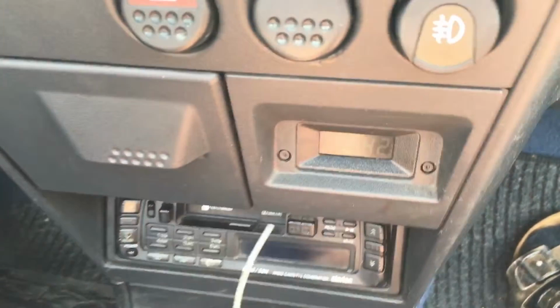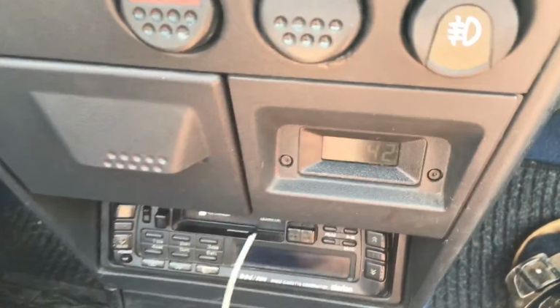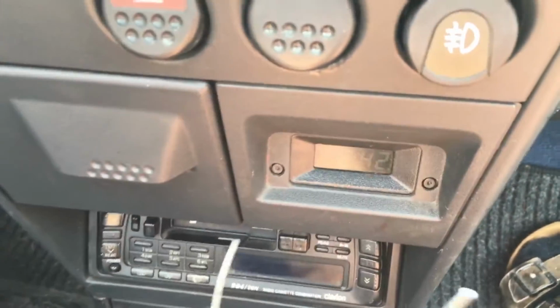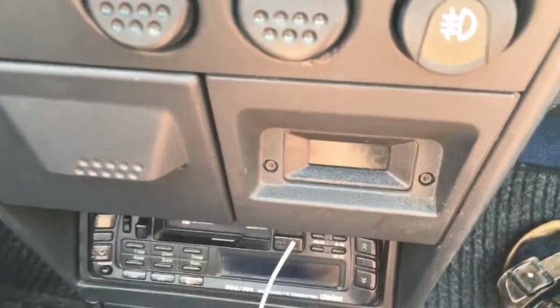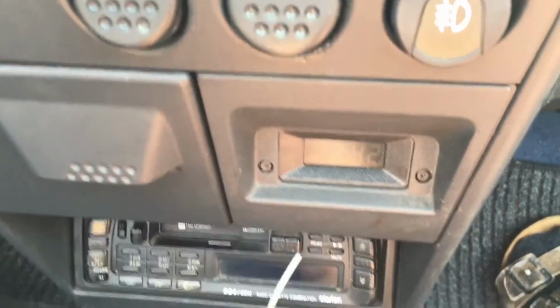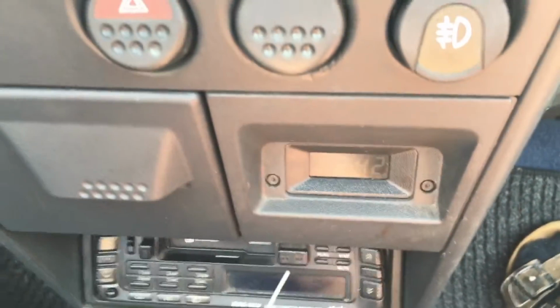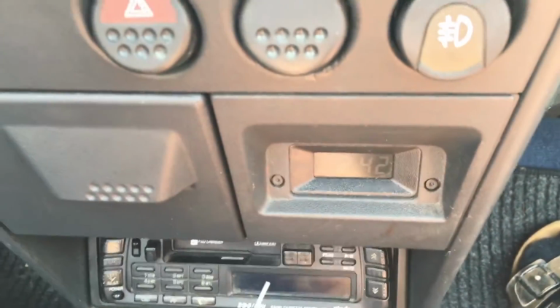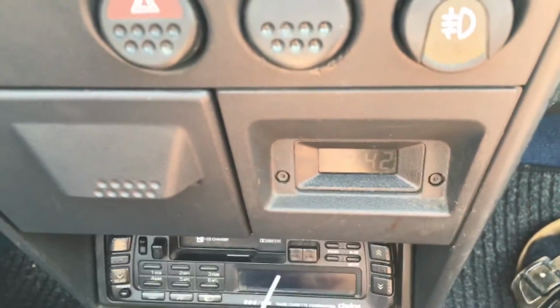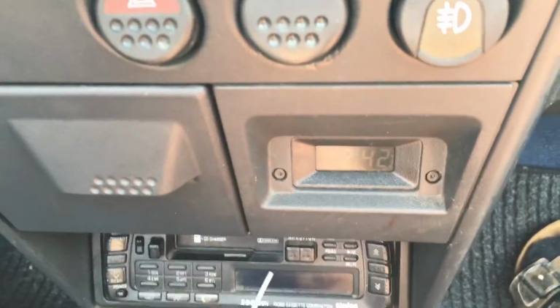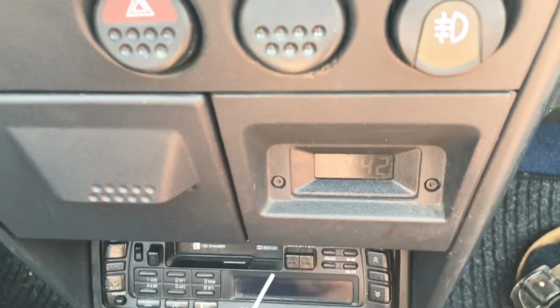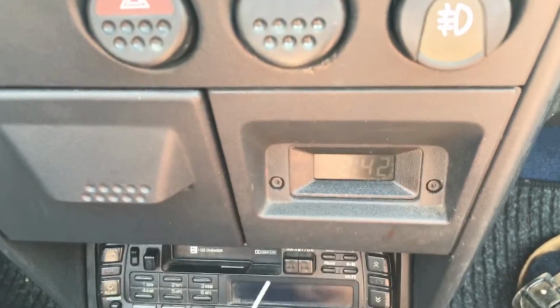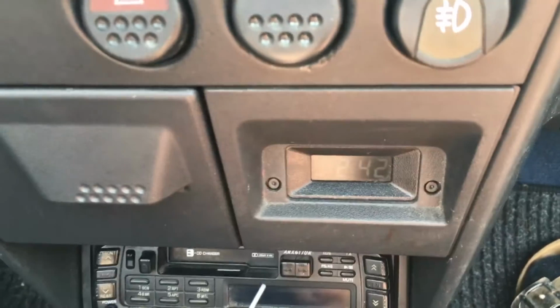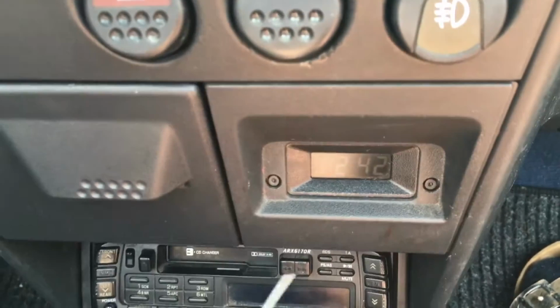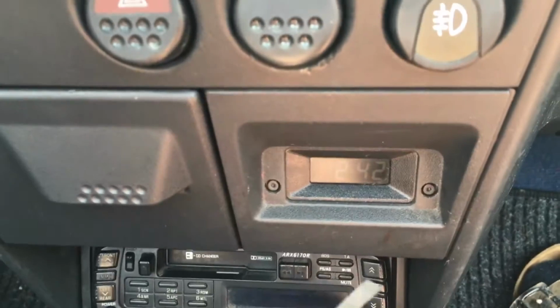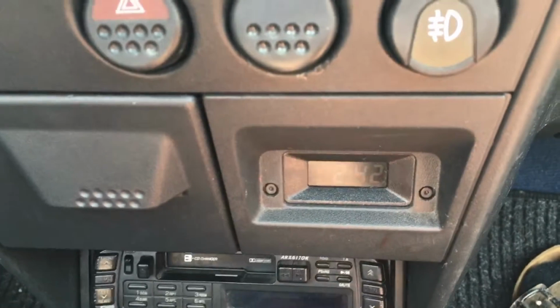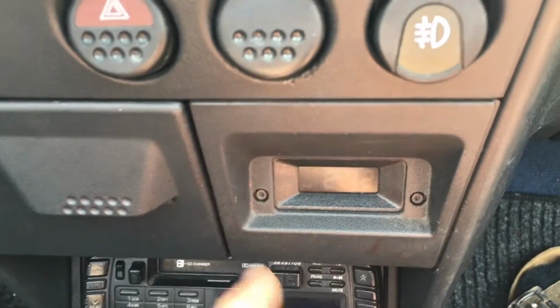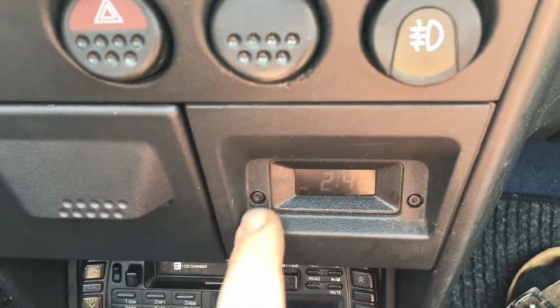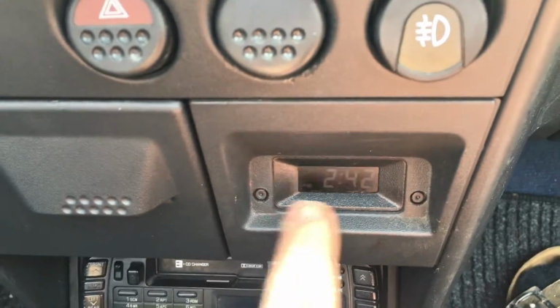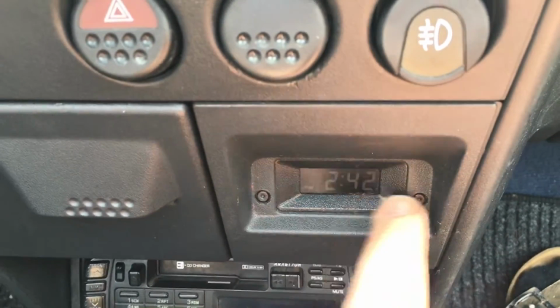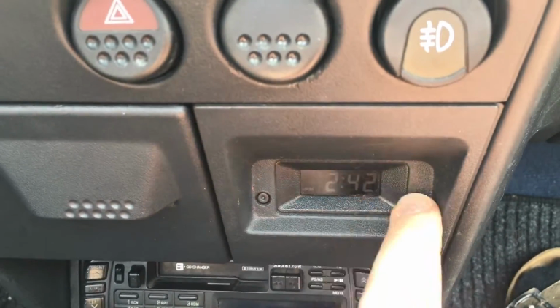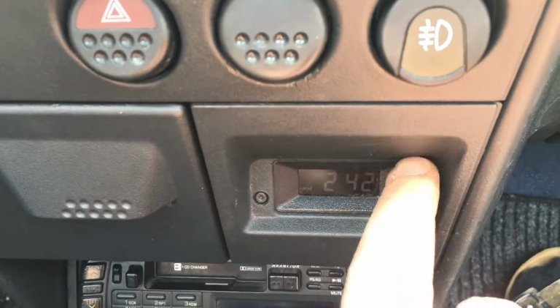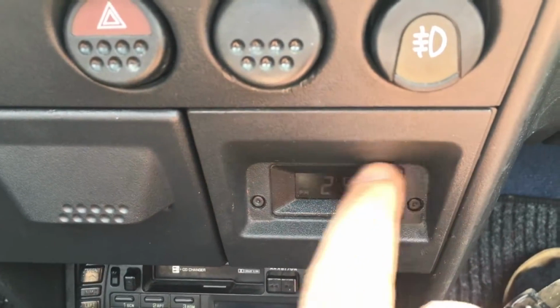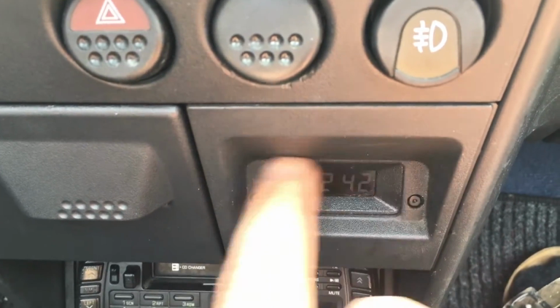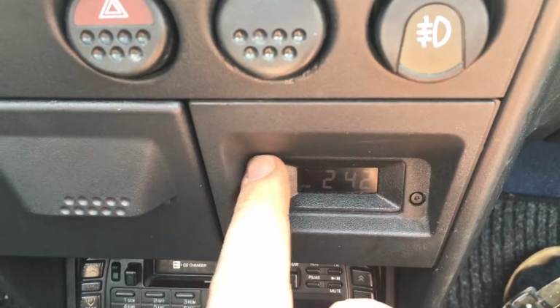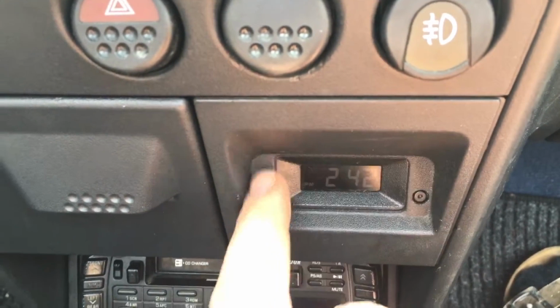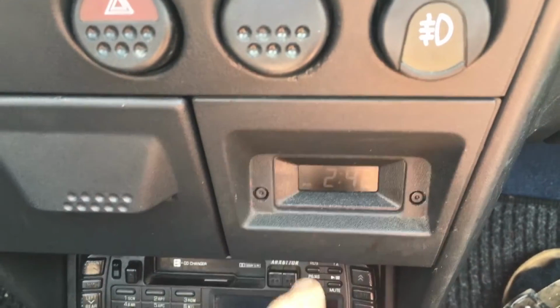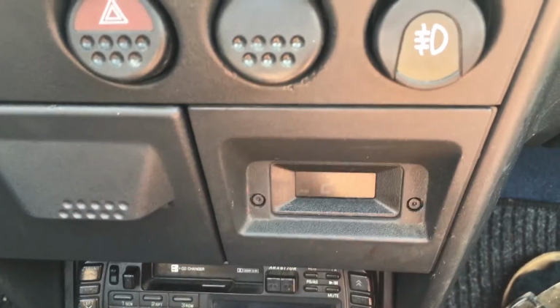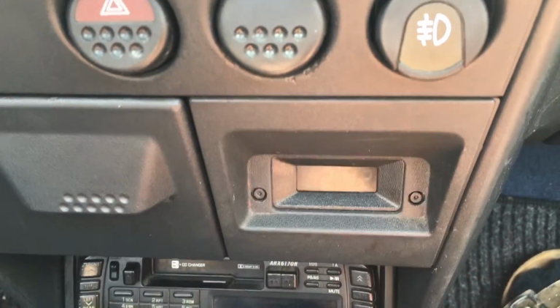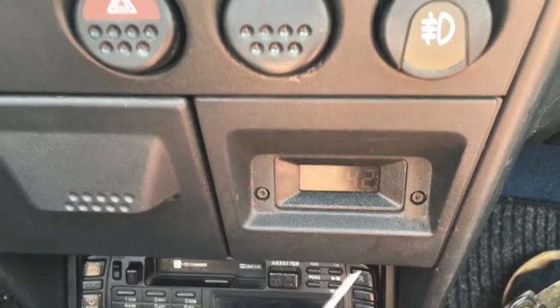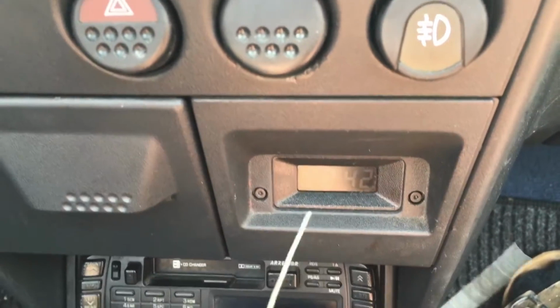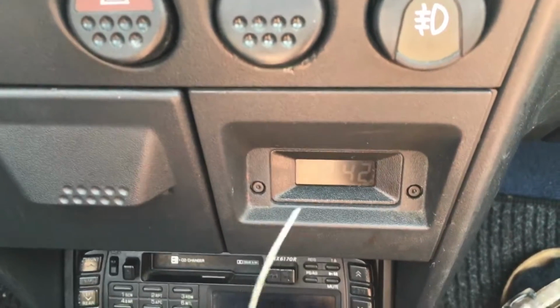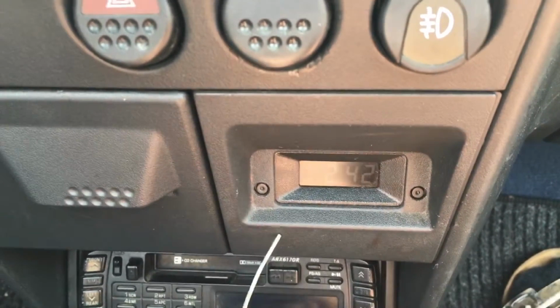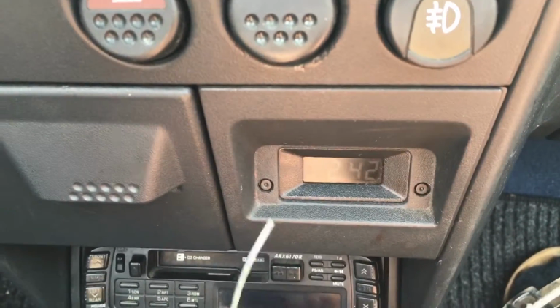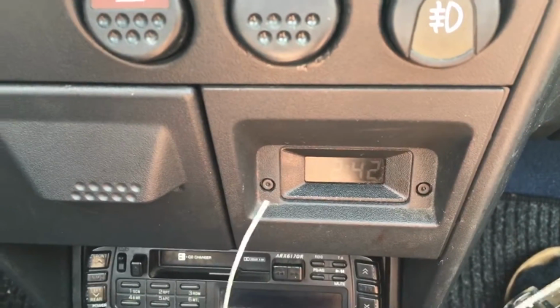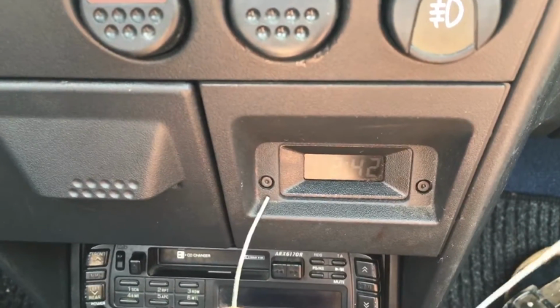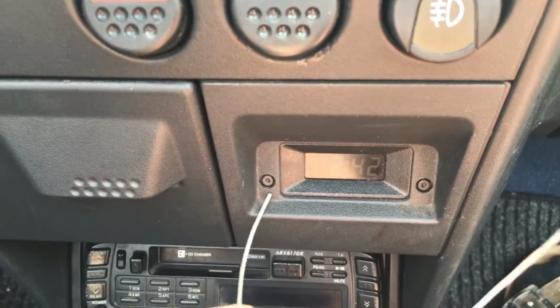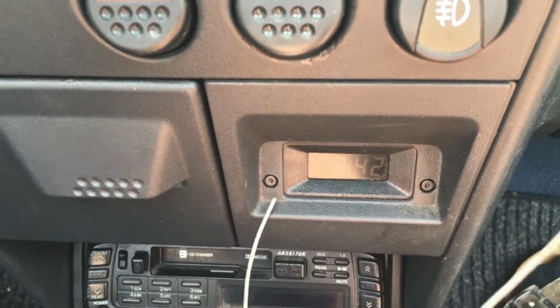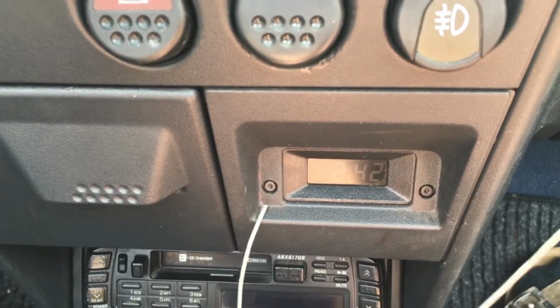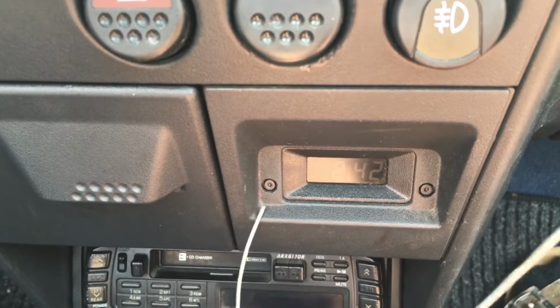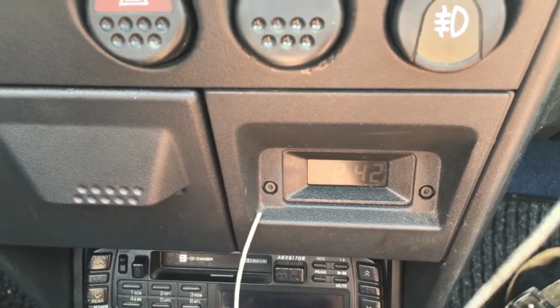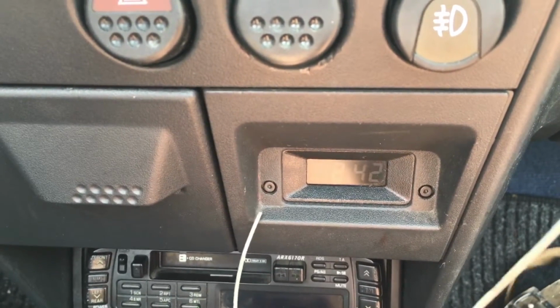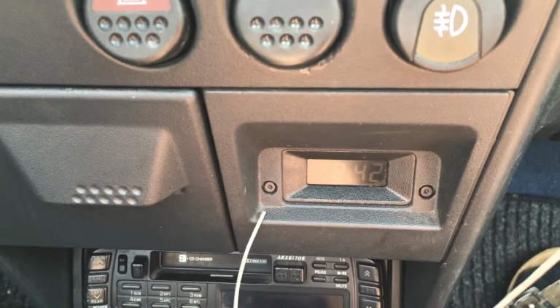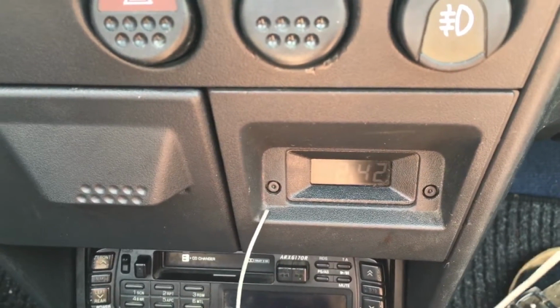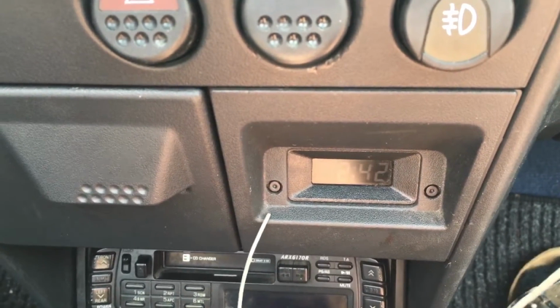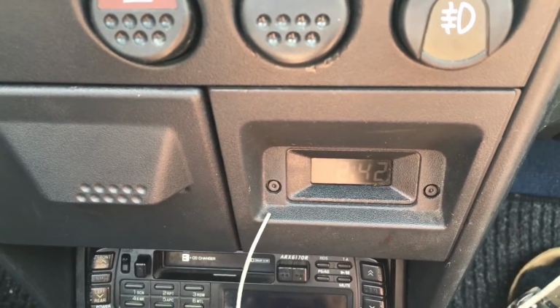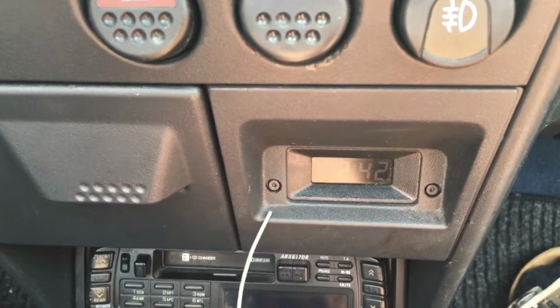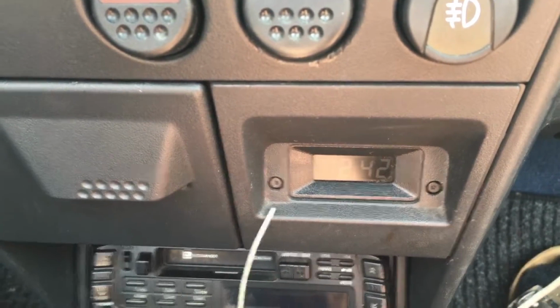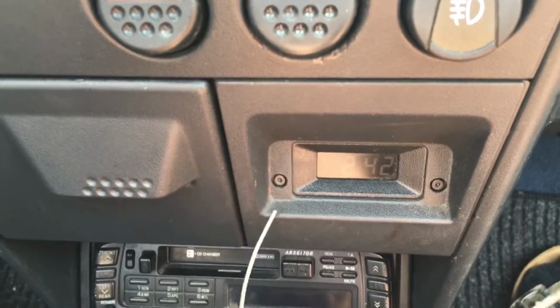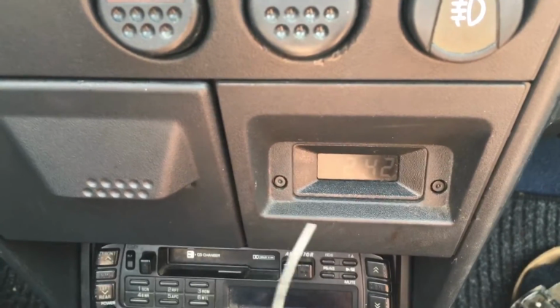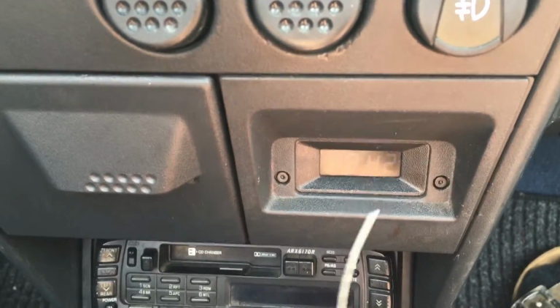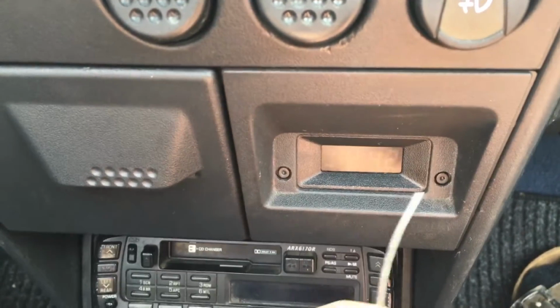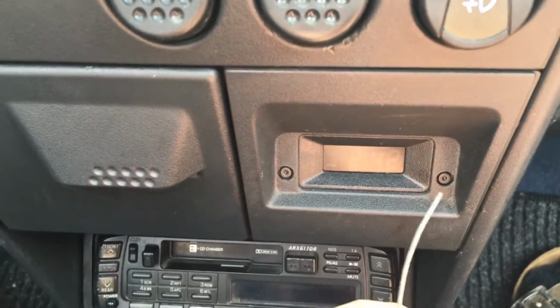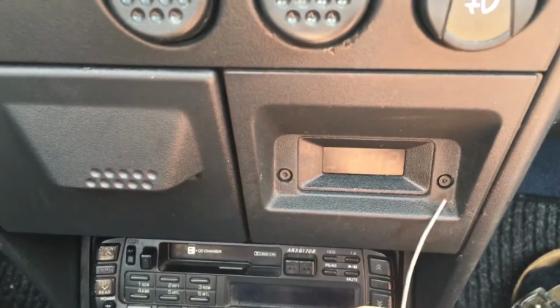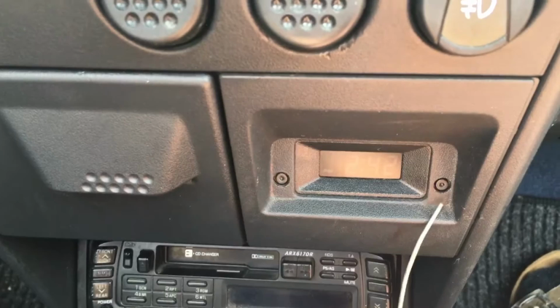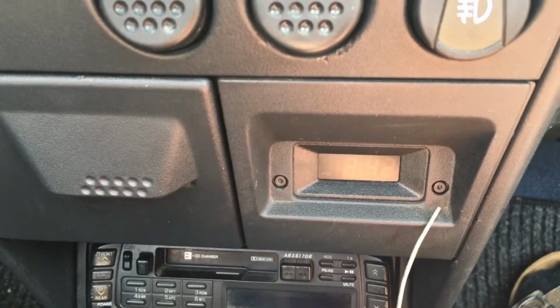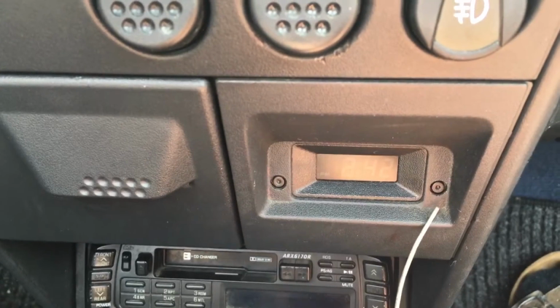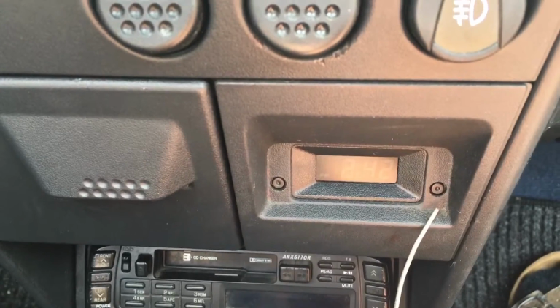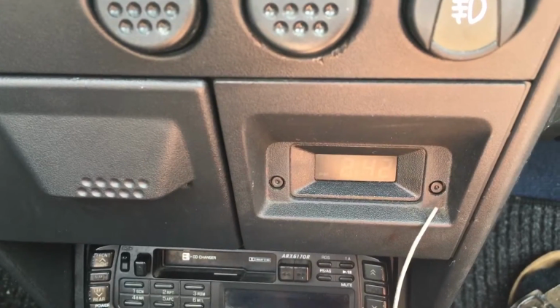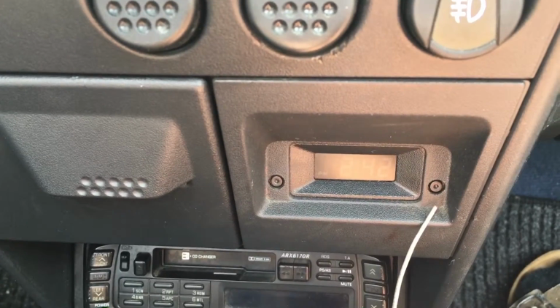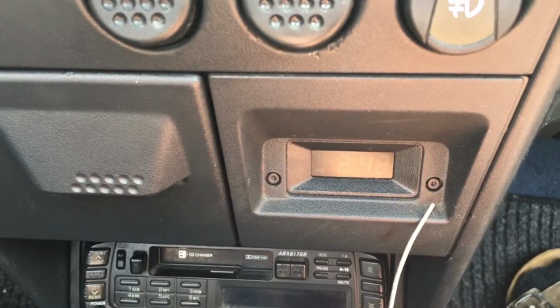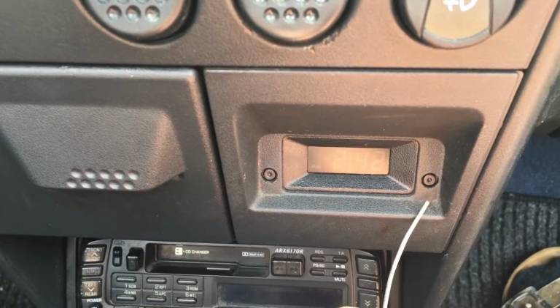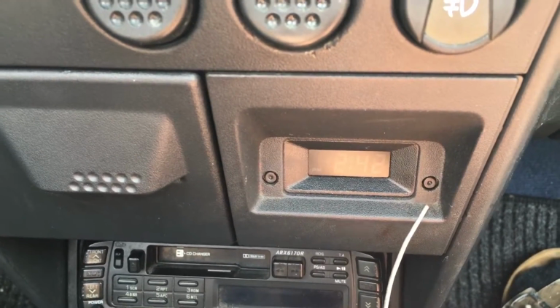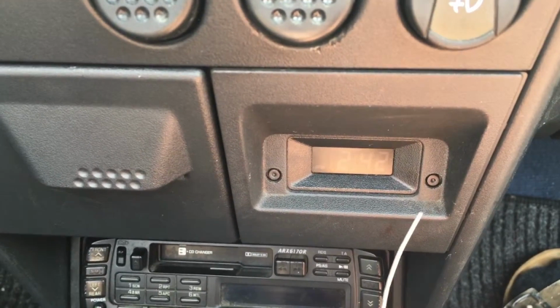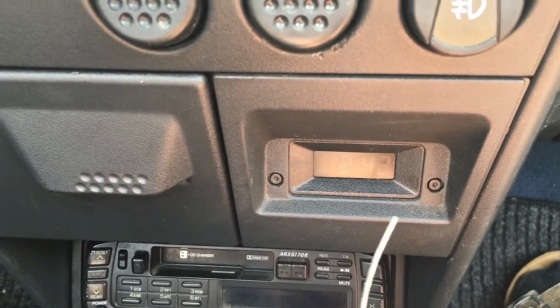You can see the clock over here. On the left side is the hour button, on the right side the minute button.